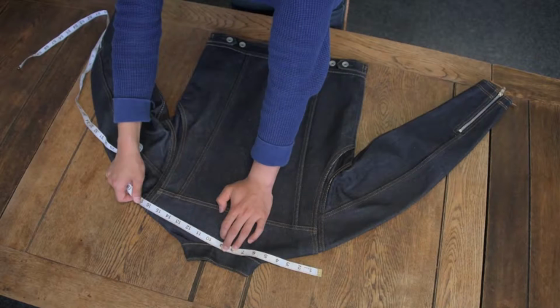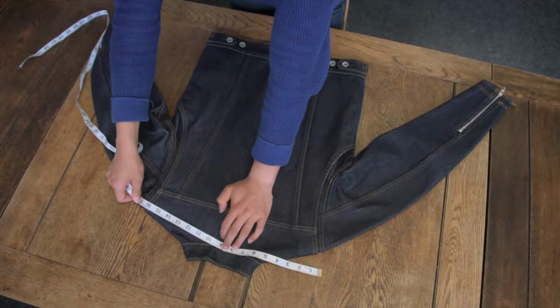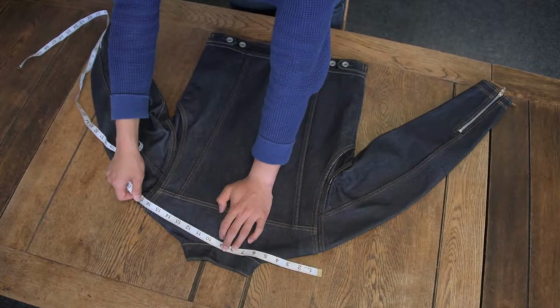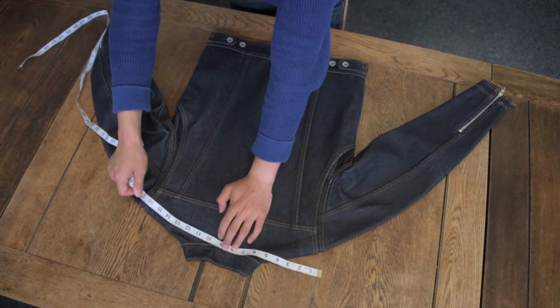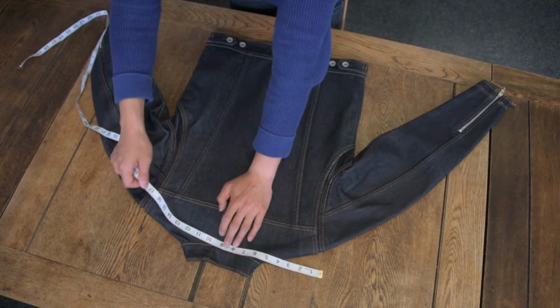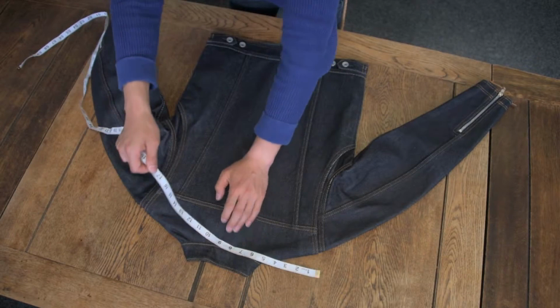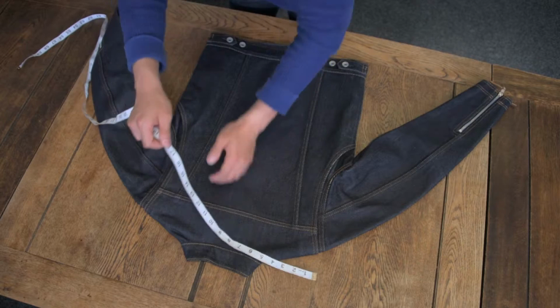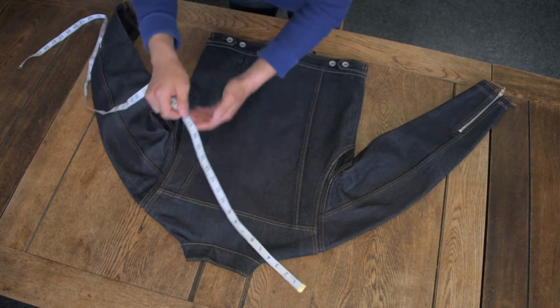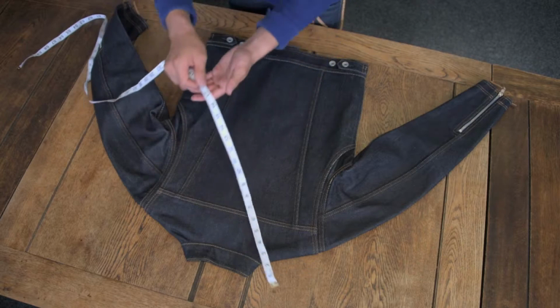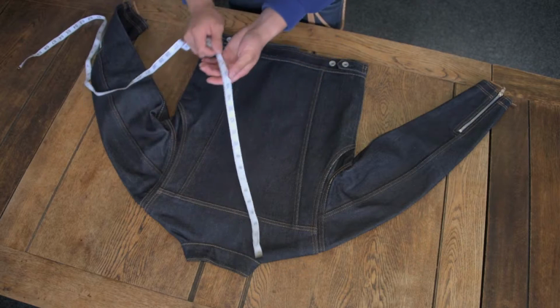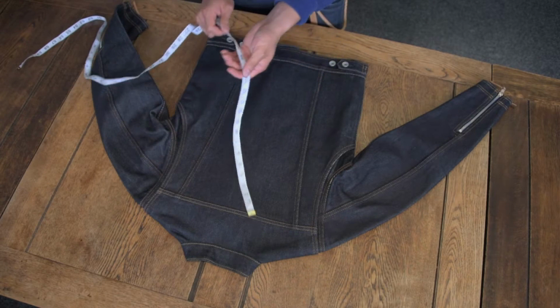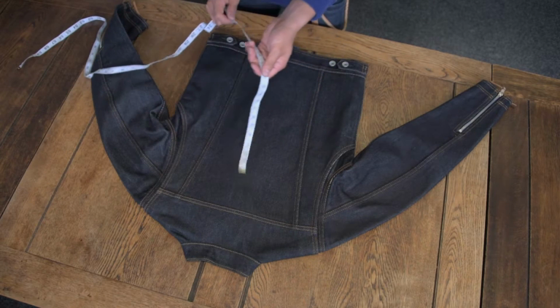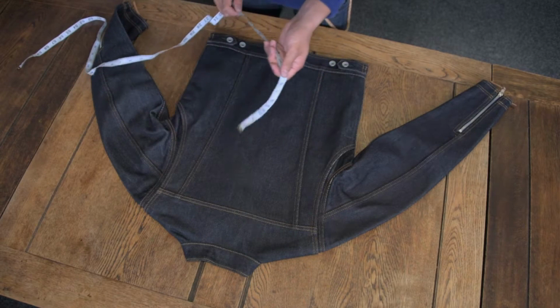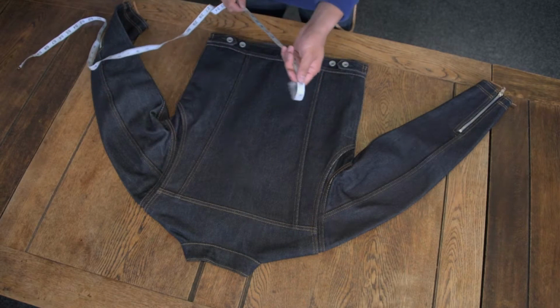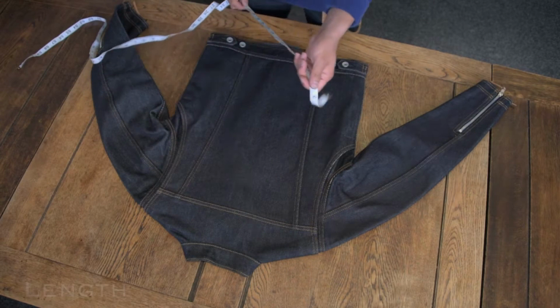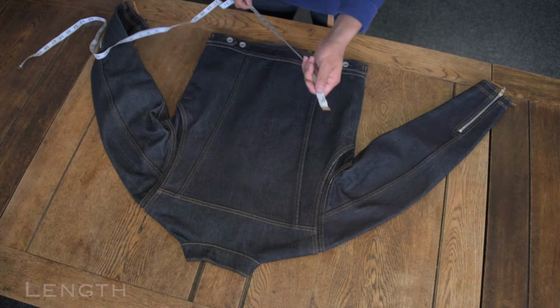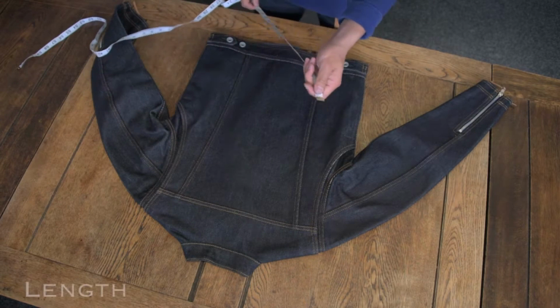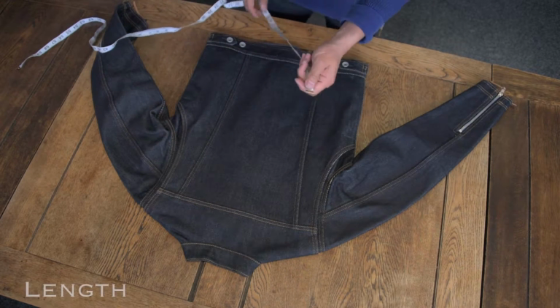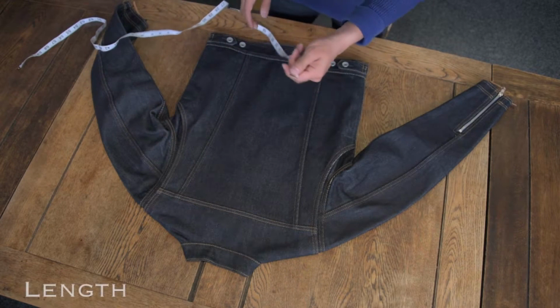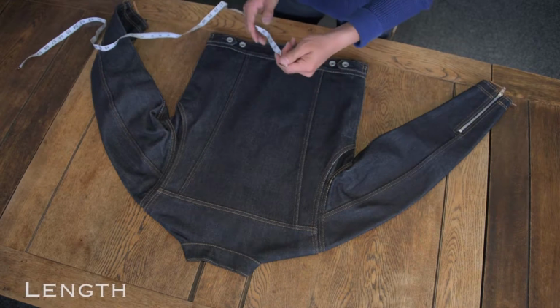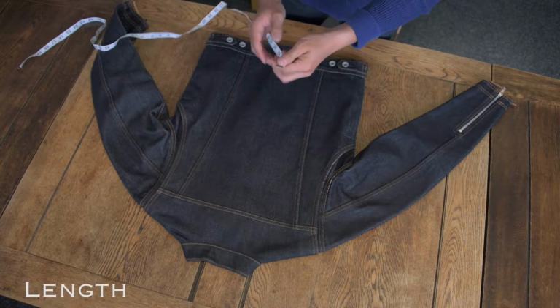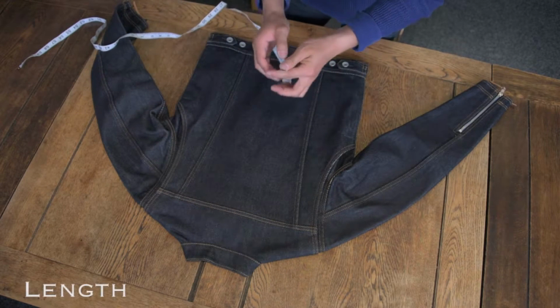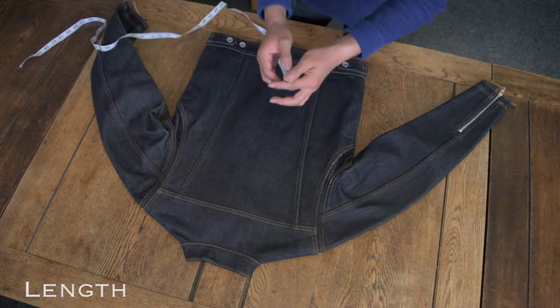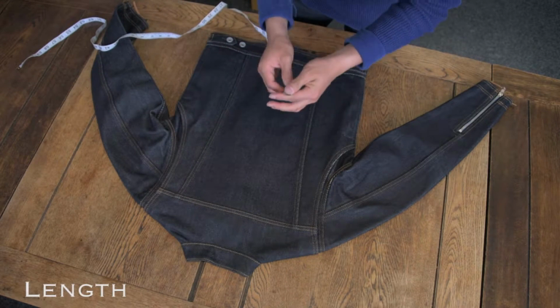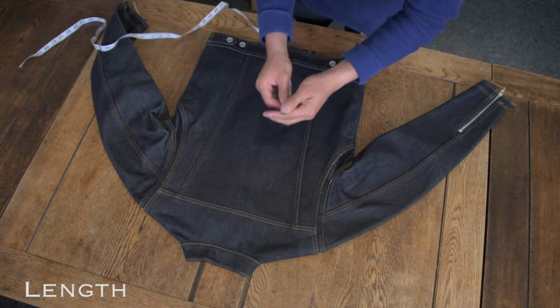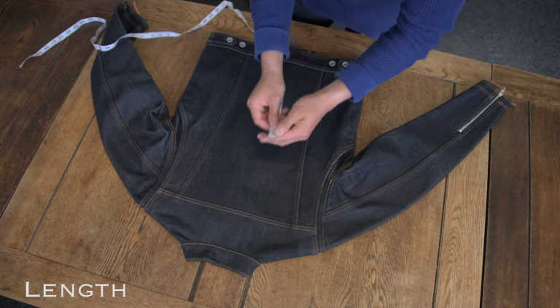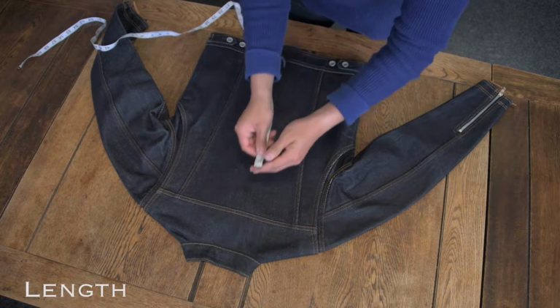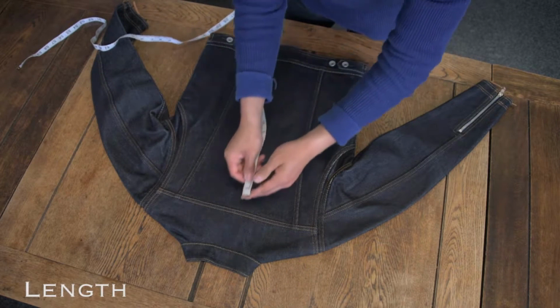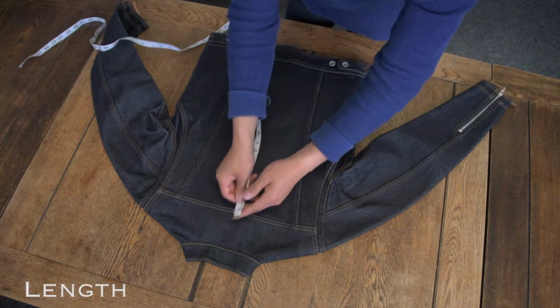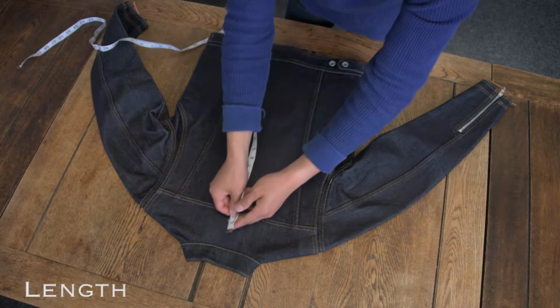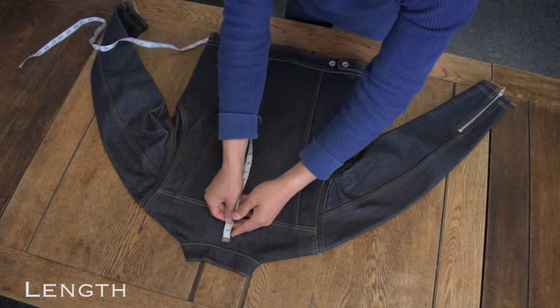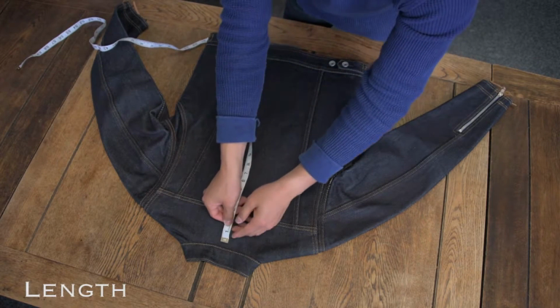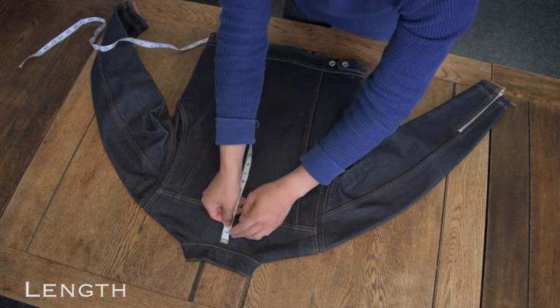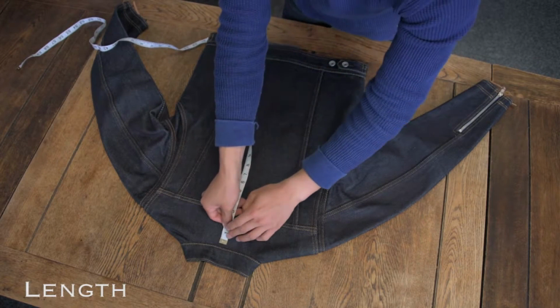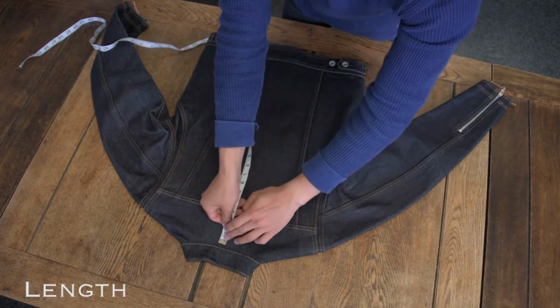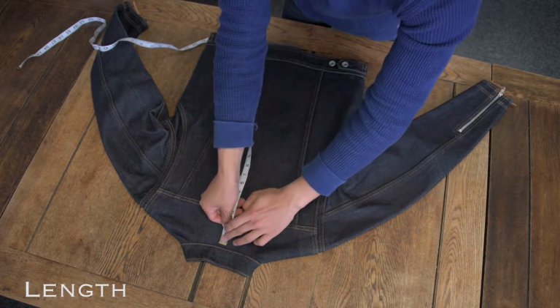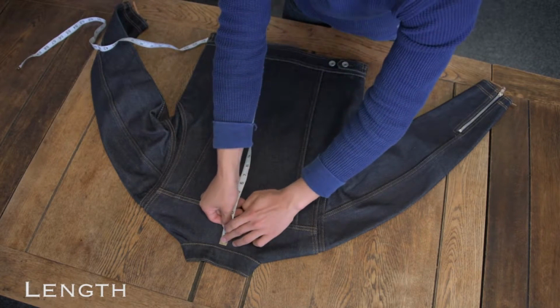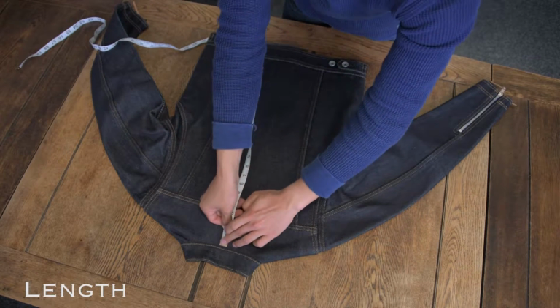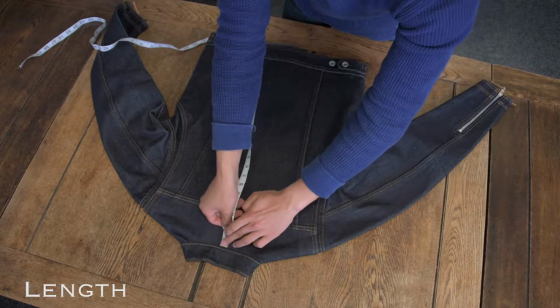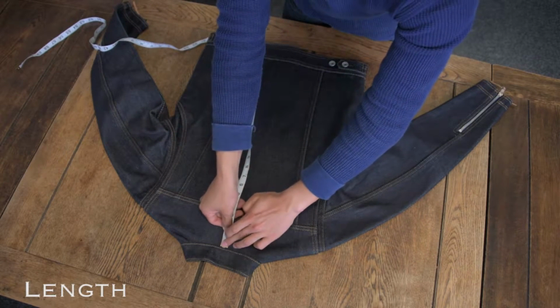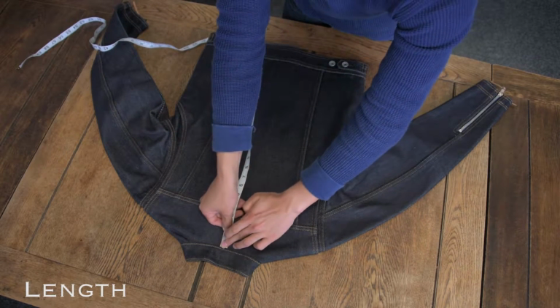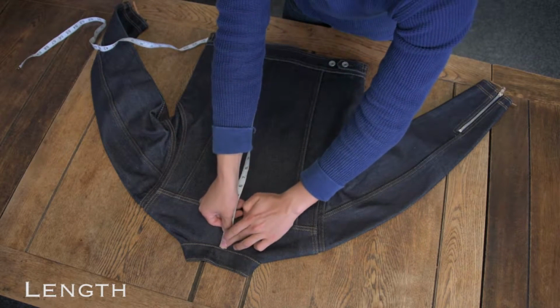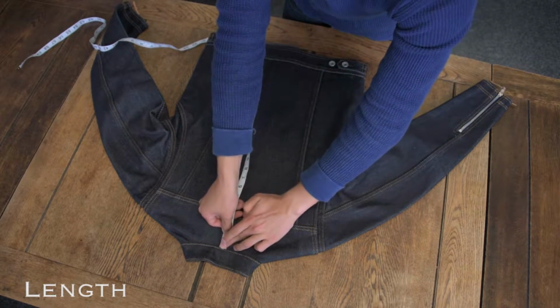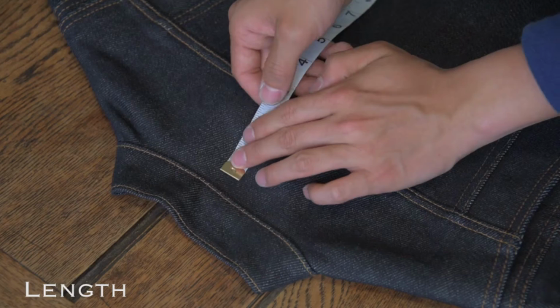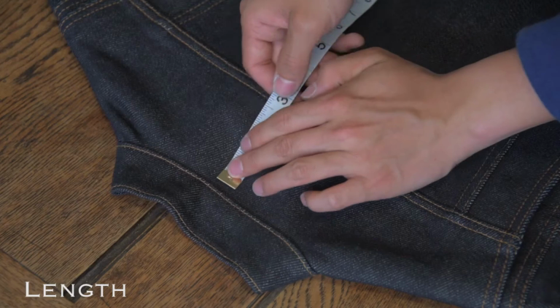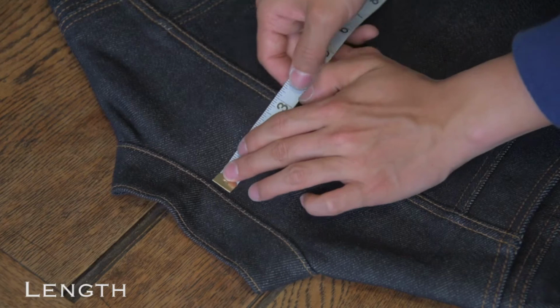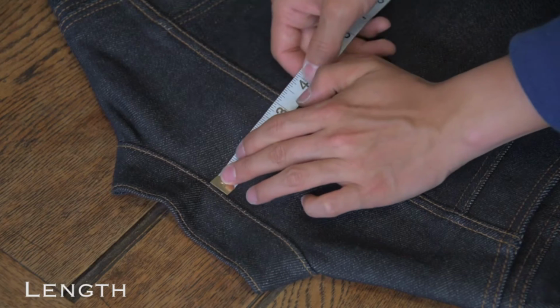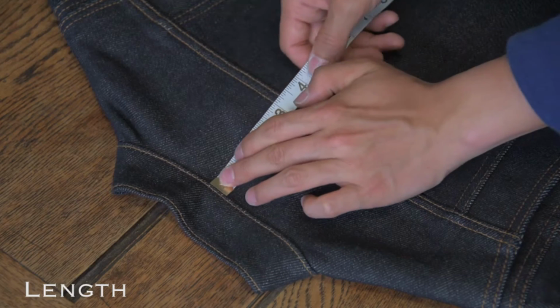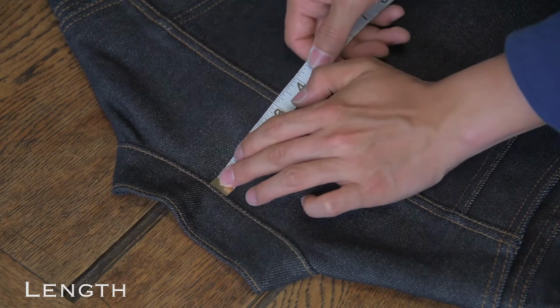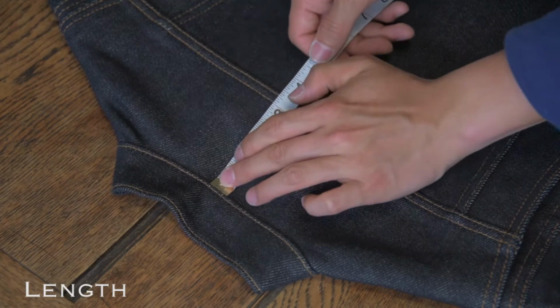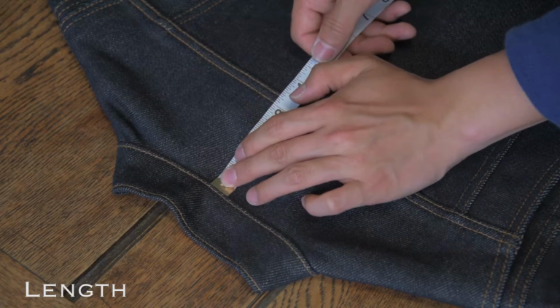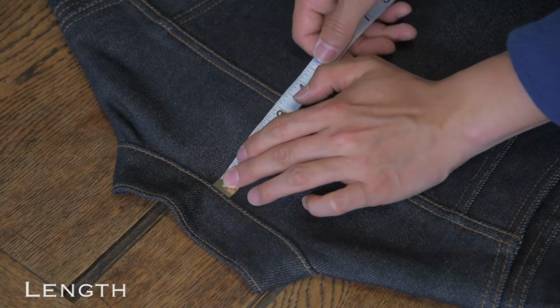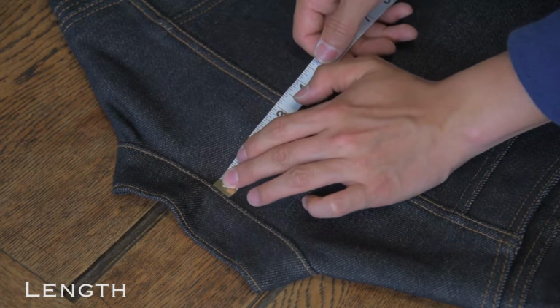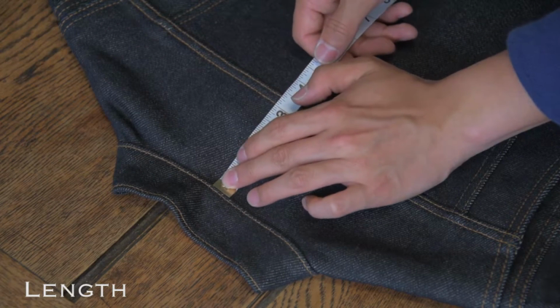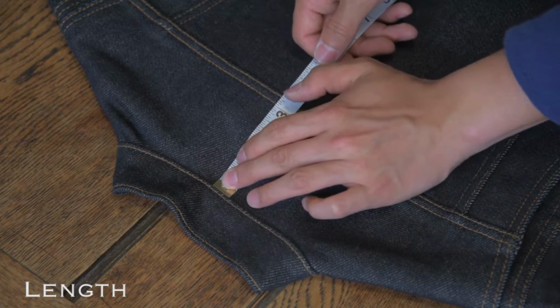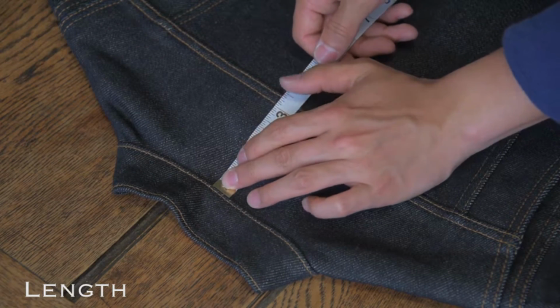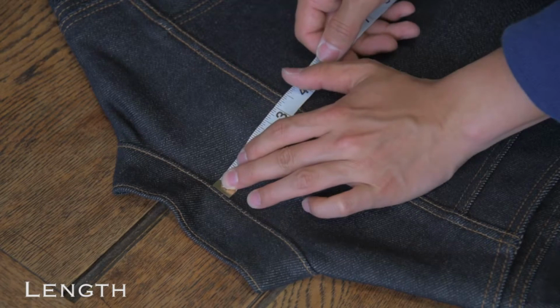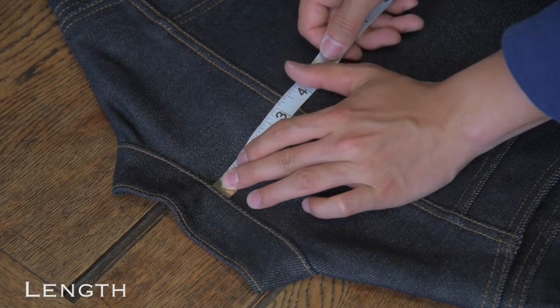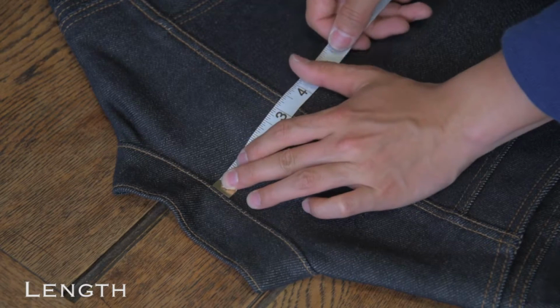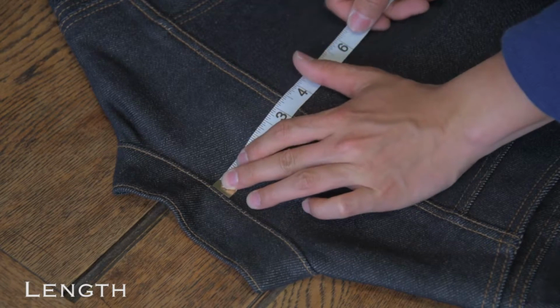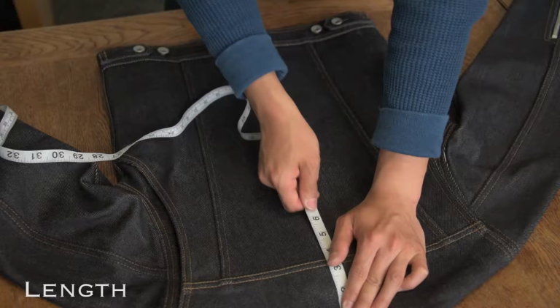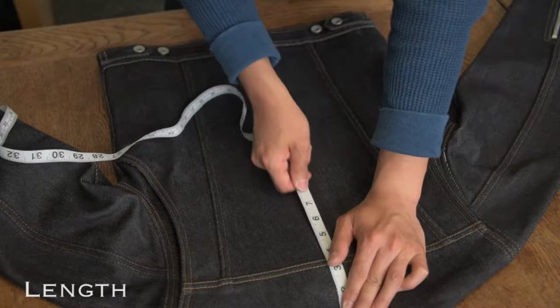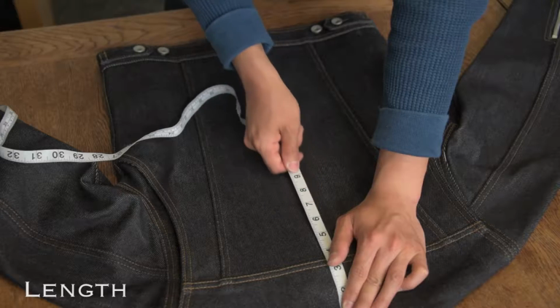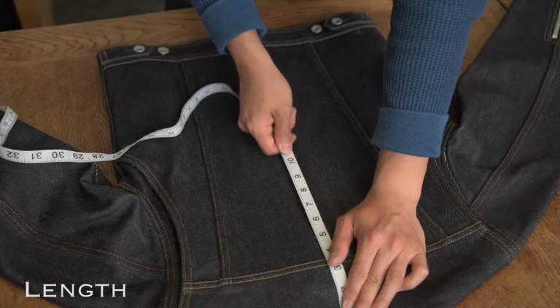Flatten out the jacket, then the length is measured from centre back under the collar down to the centre of the bottom of the jacket.